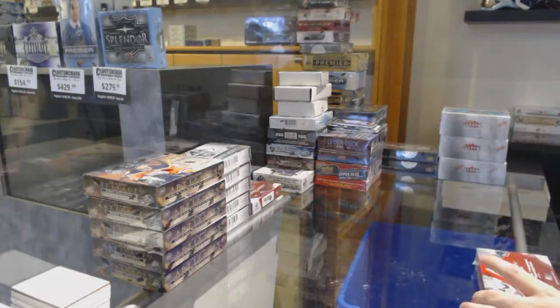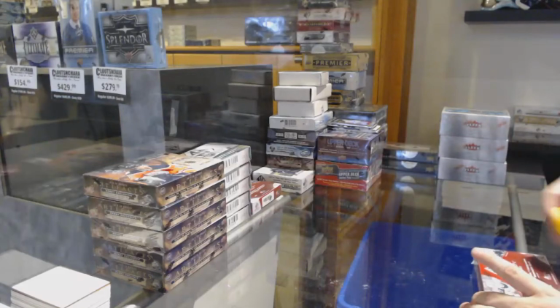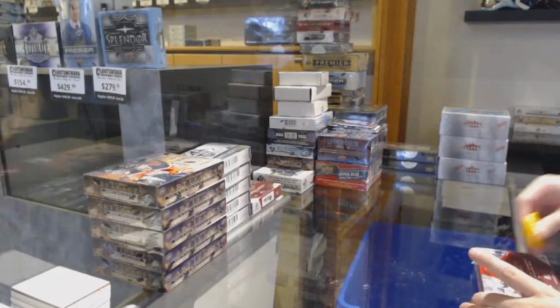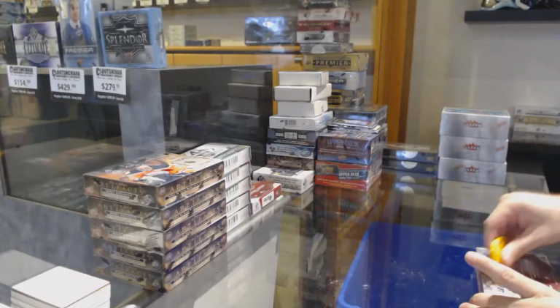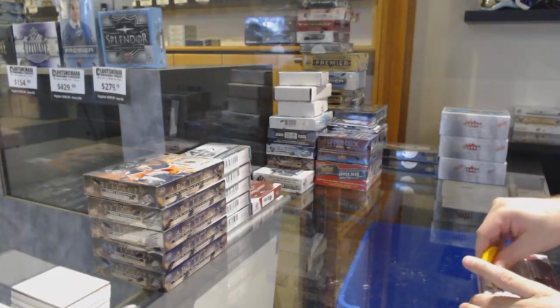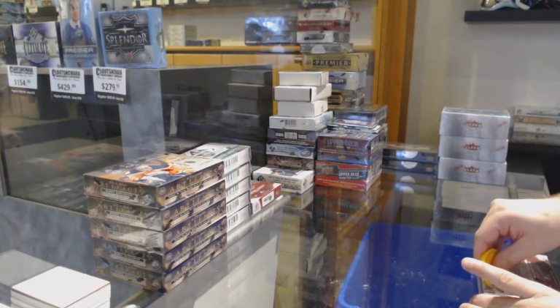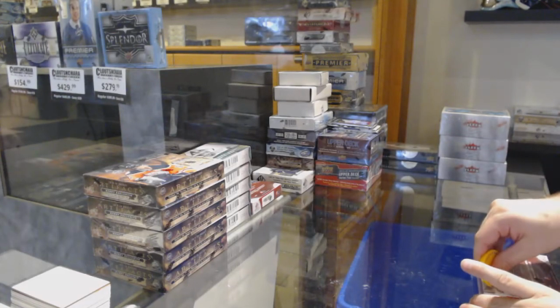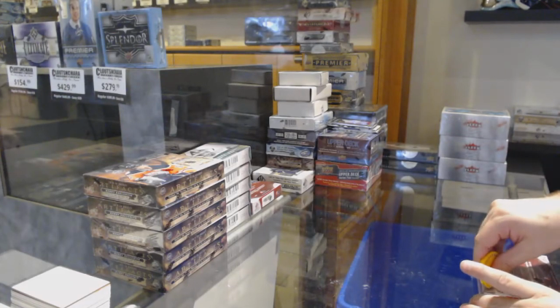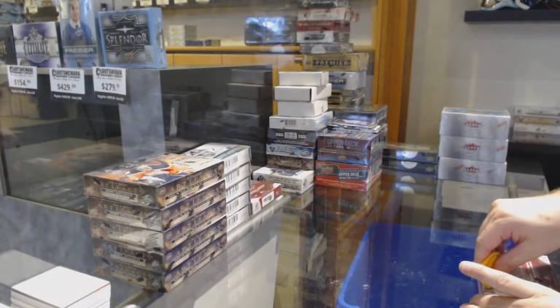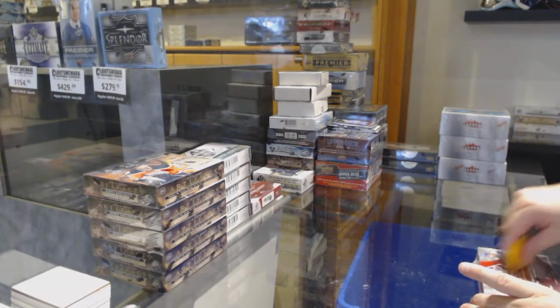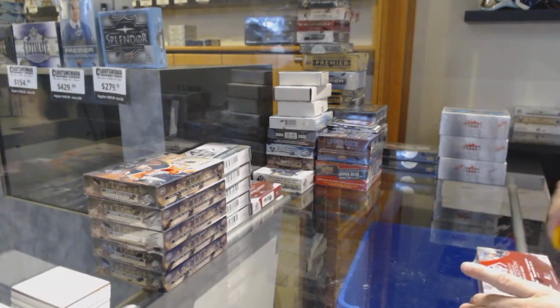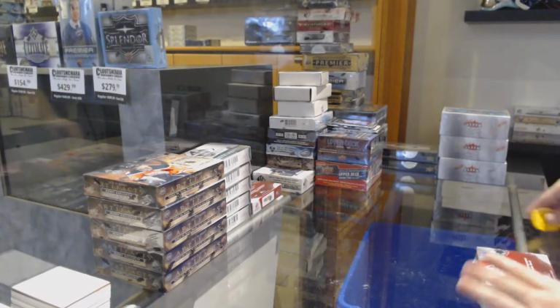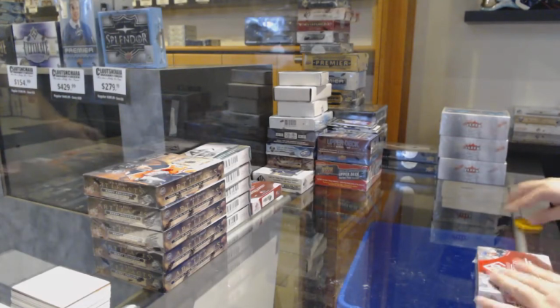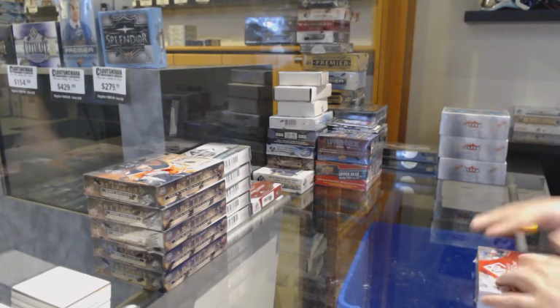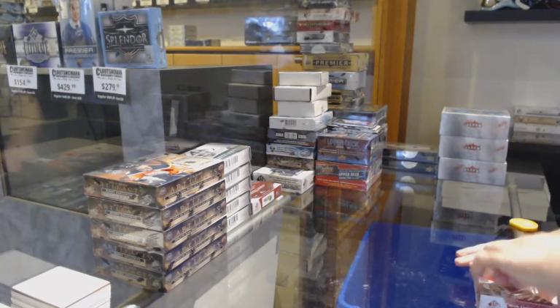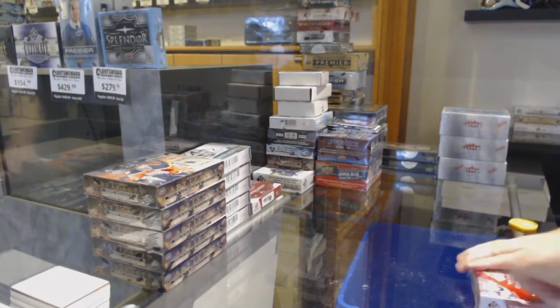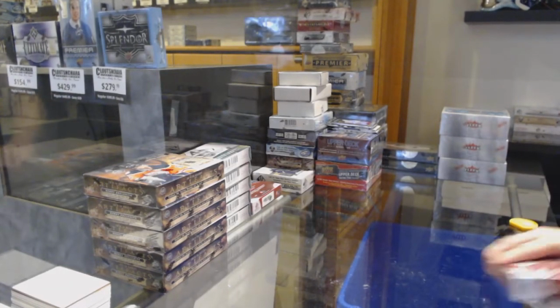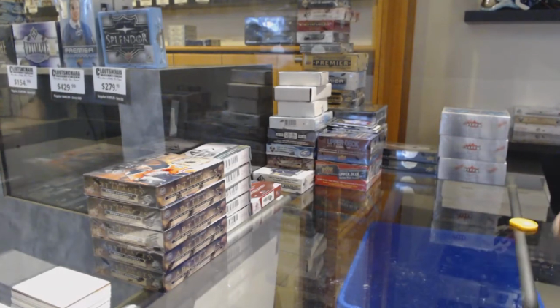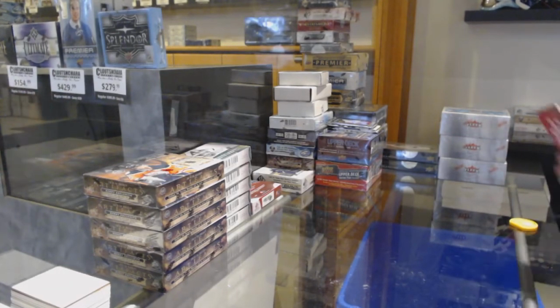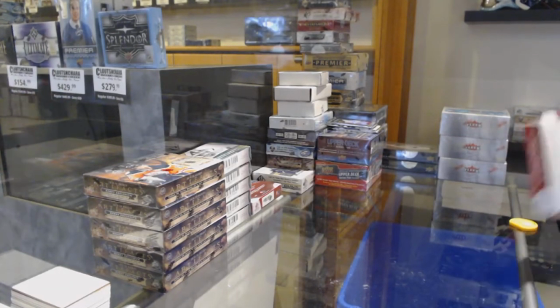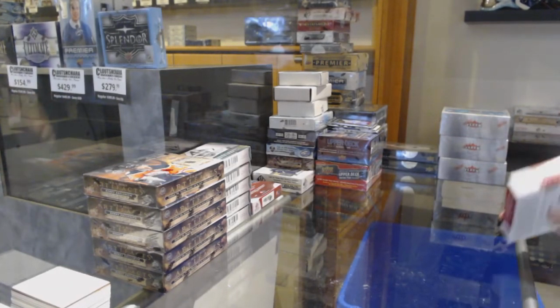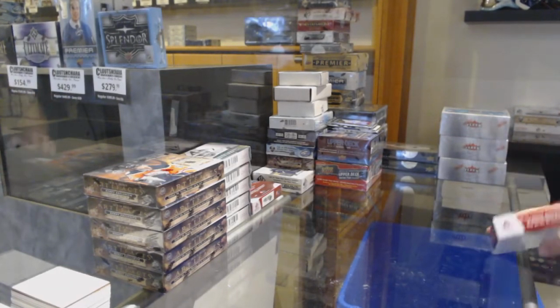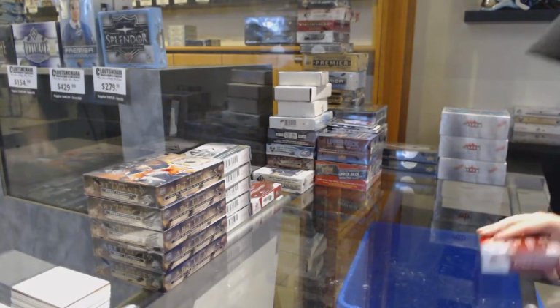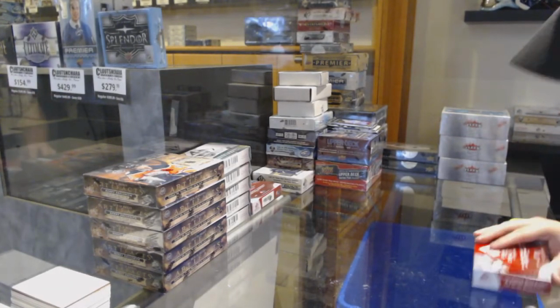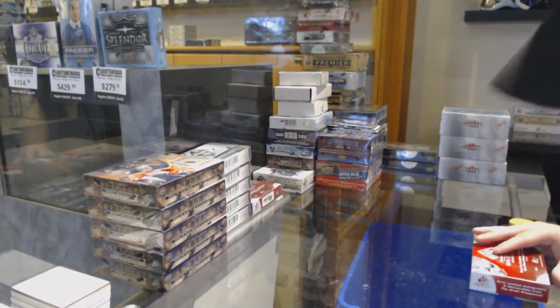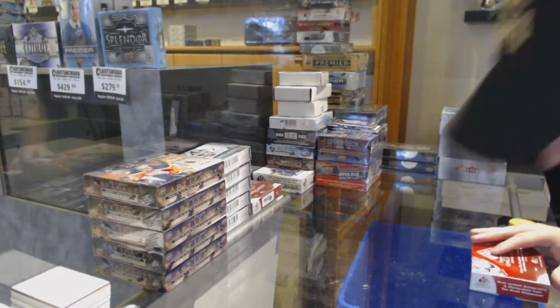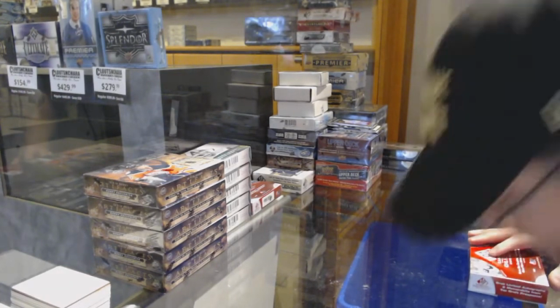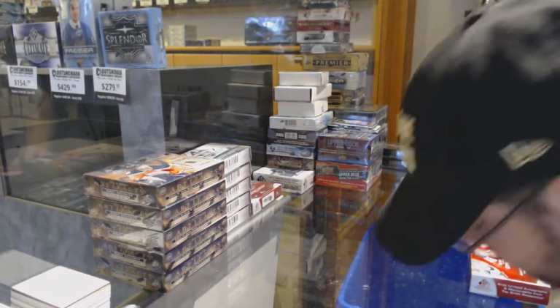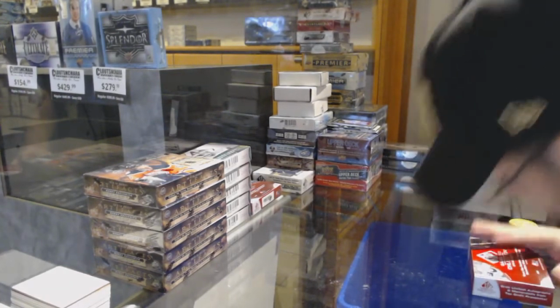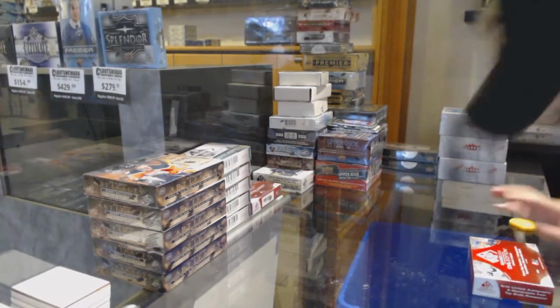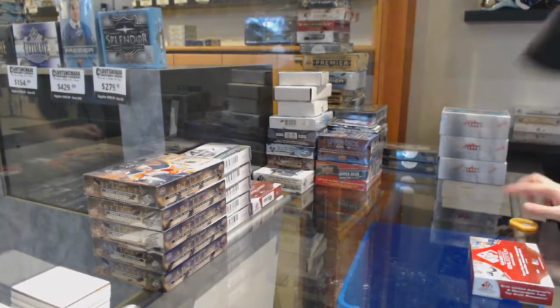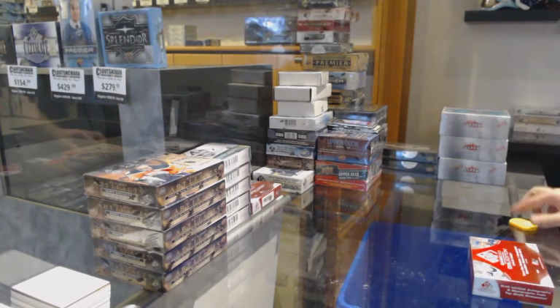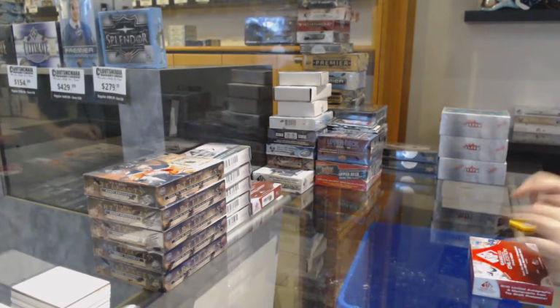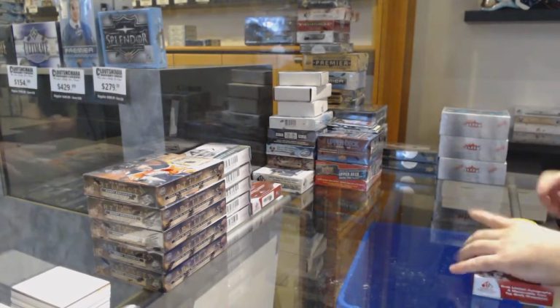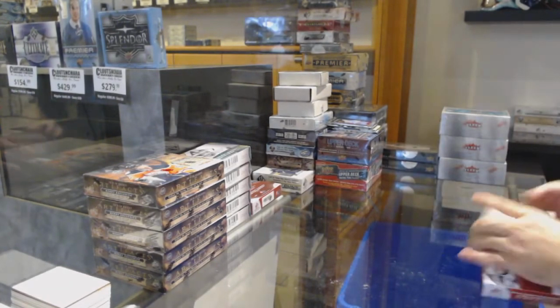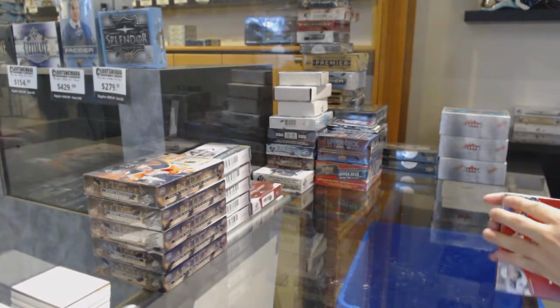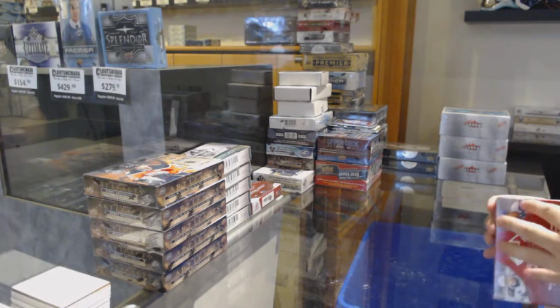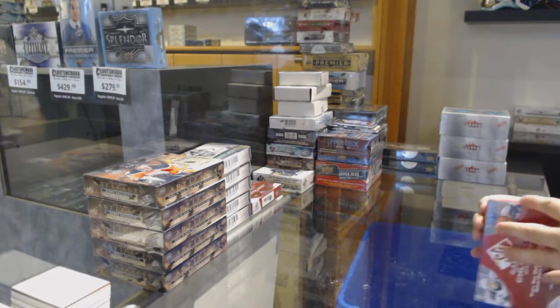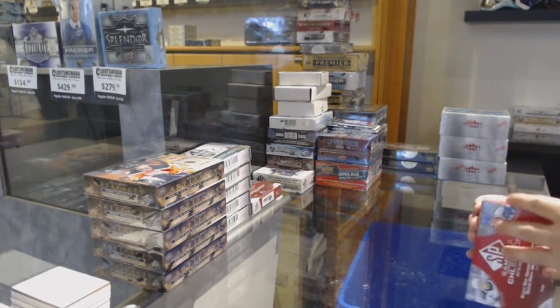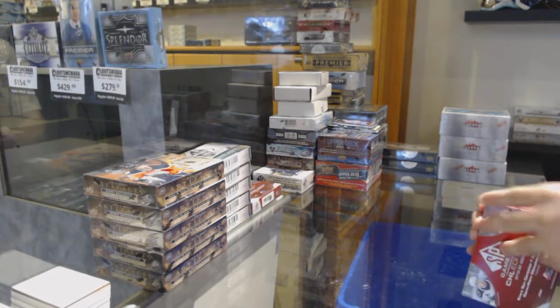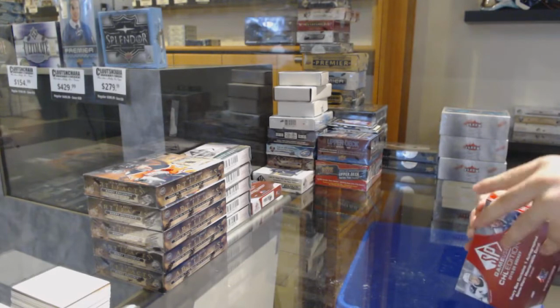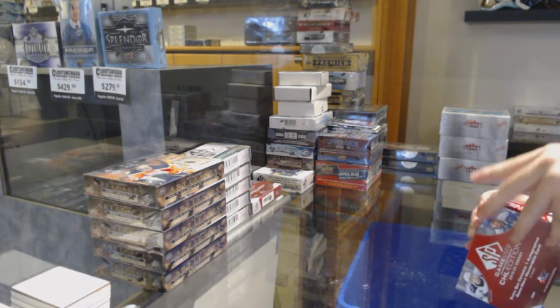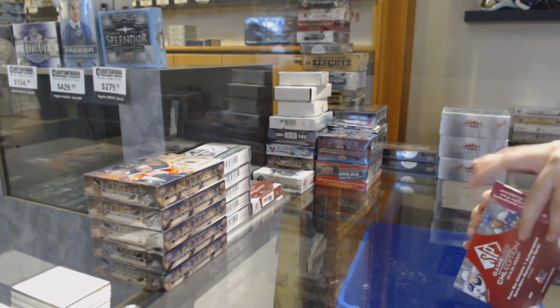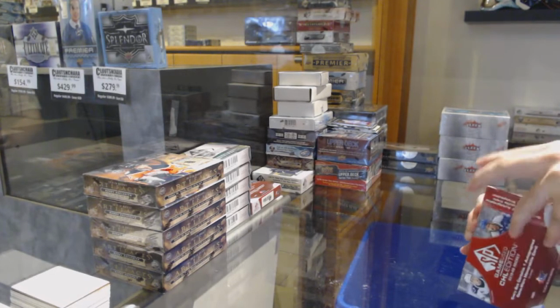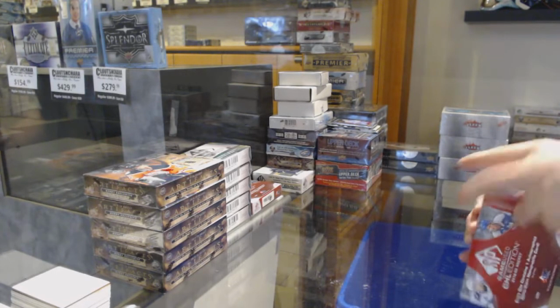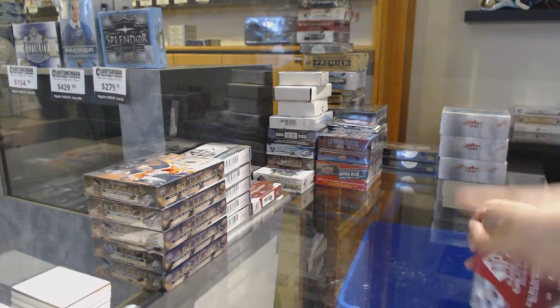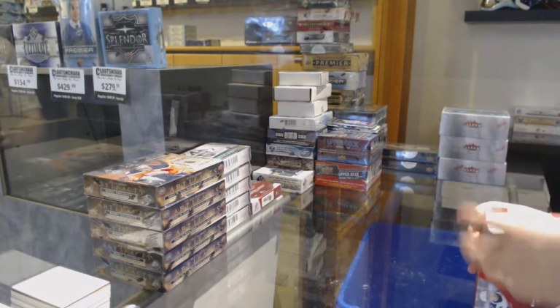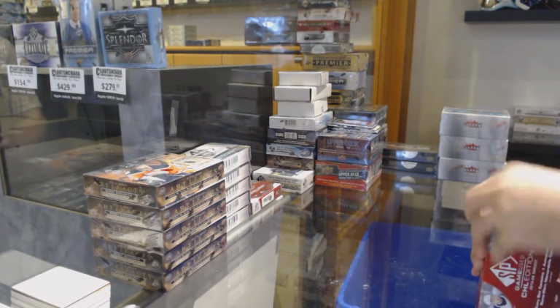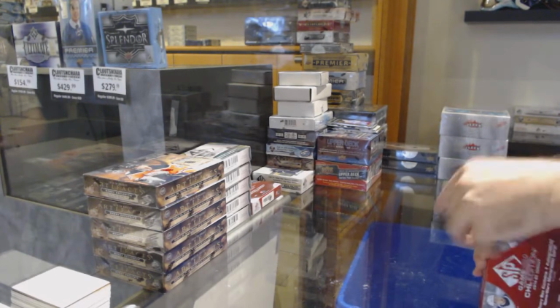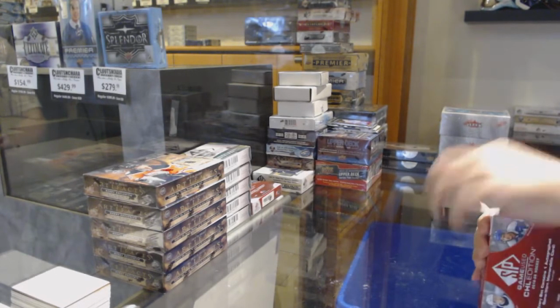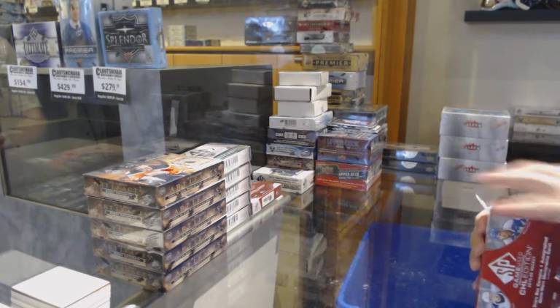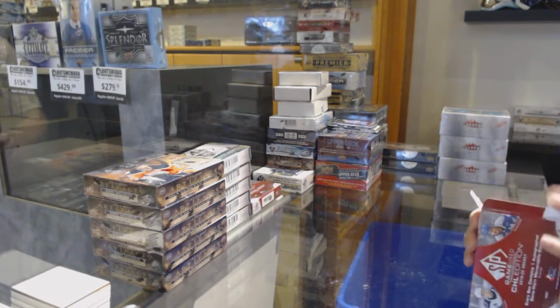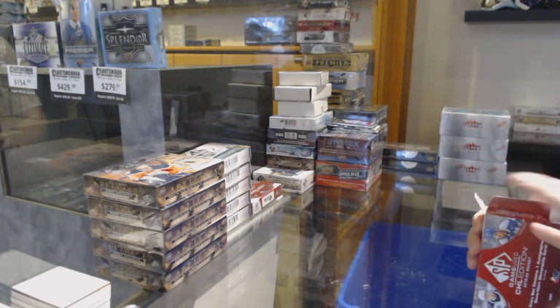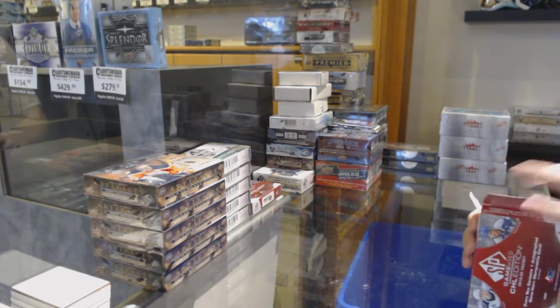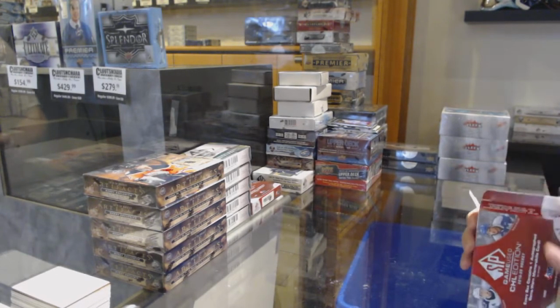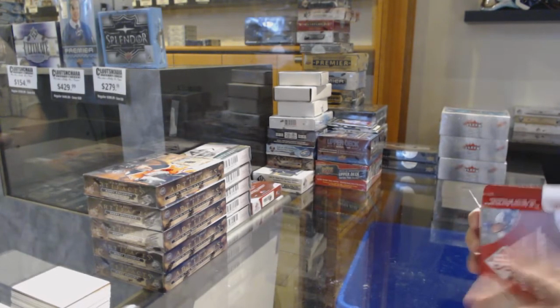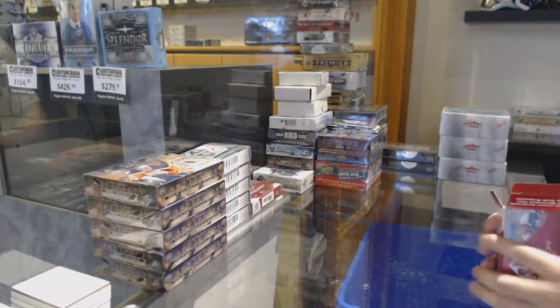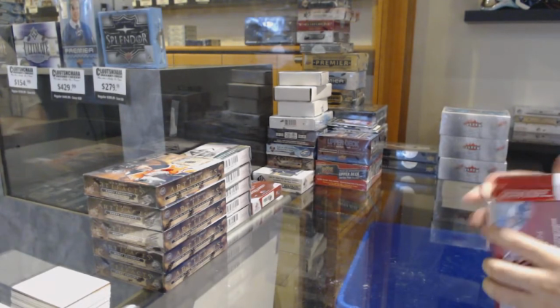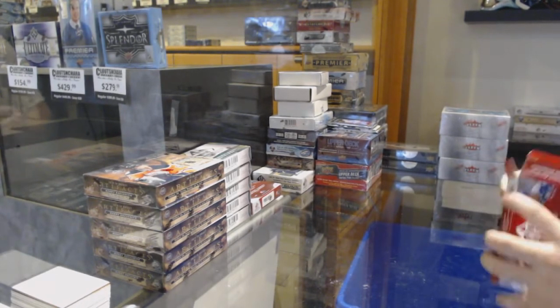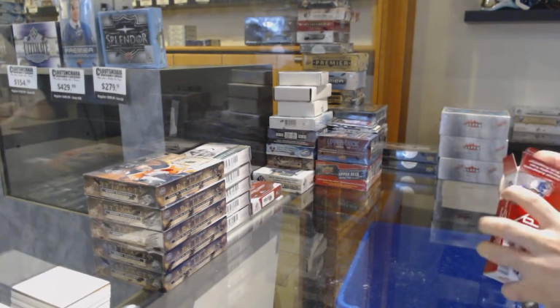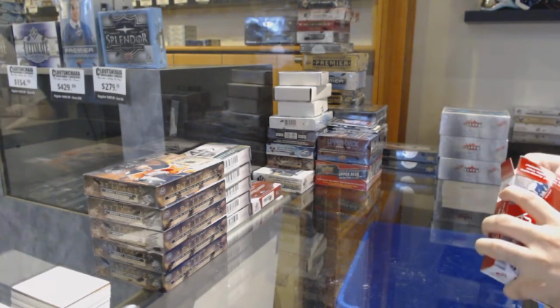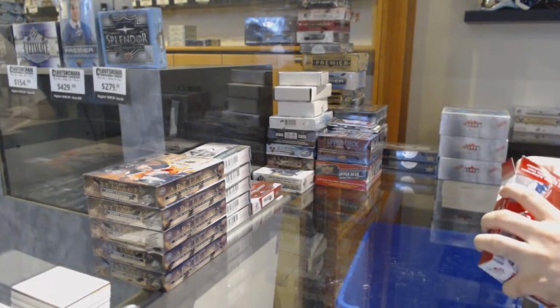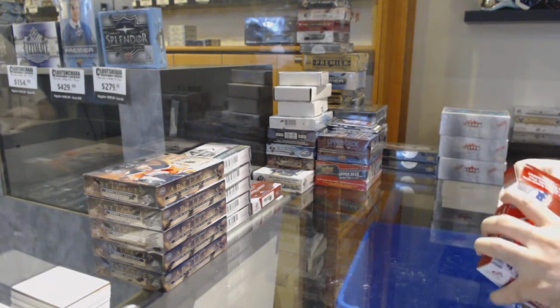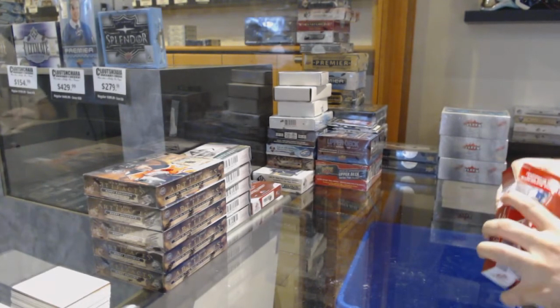Here we go, 12,140. We've got the CHL two box break.